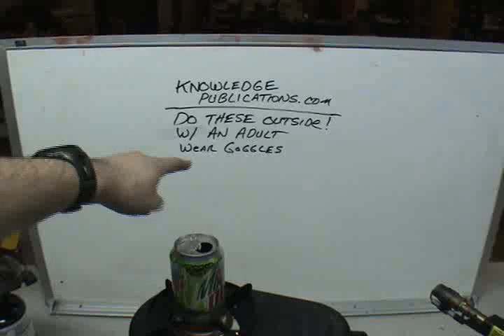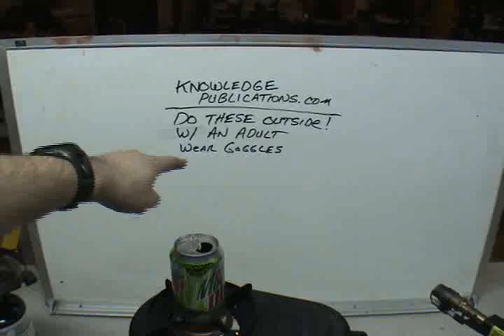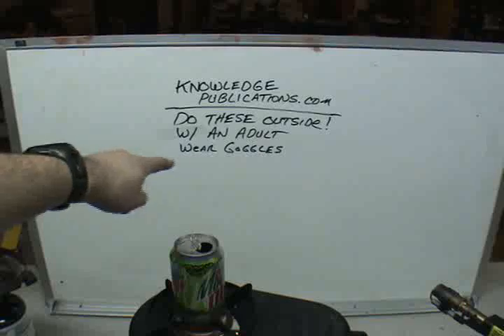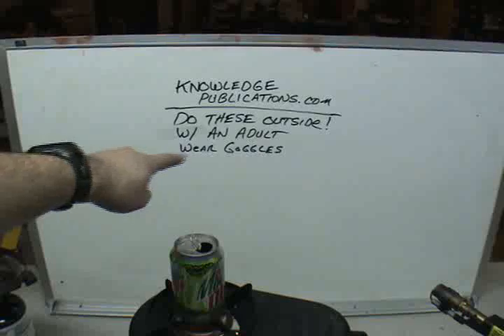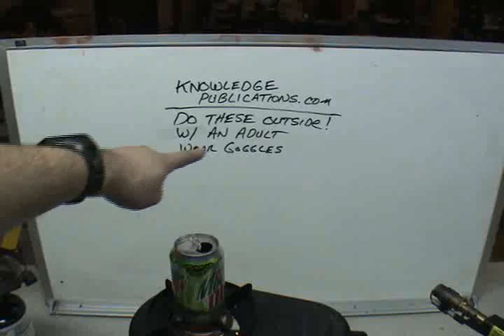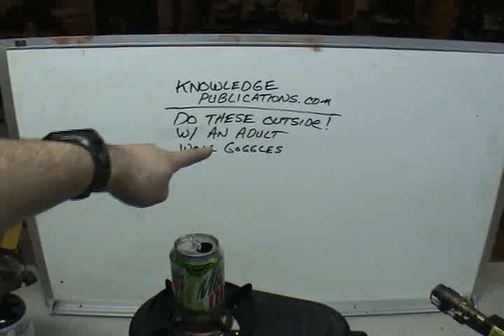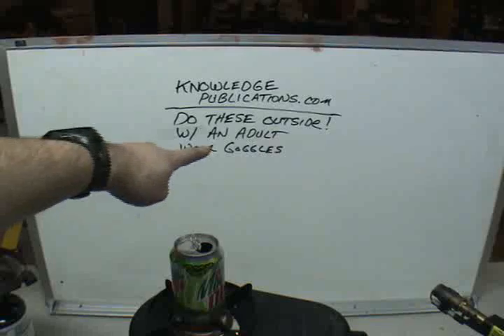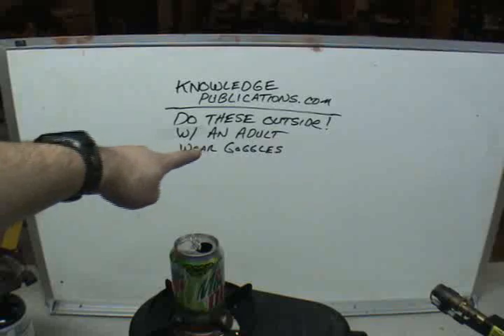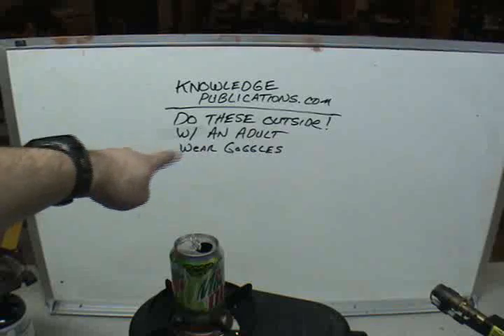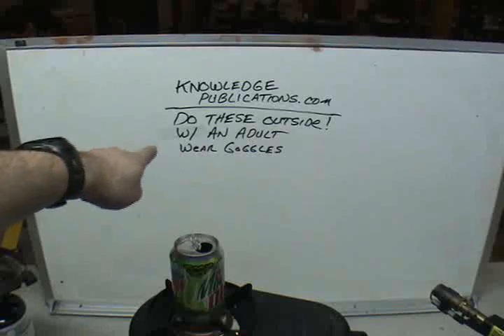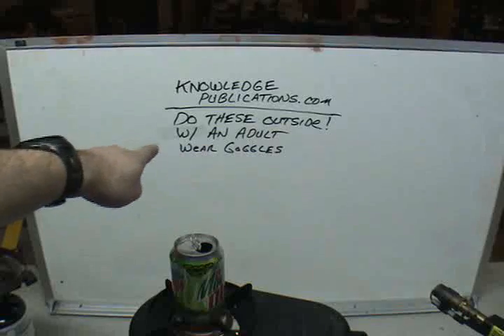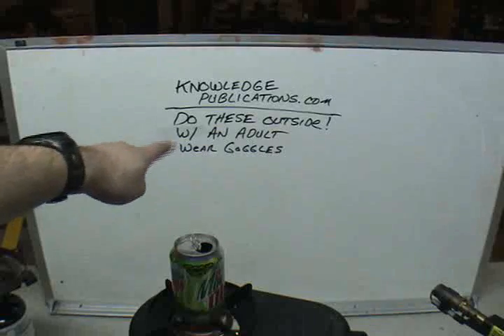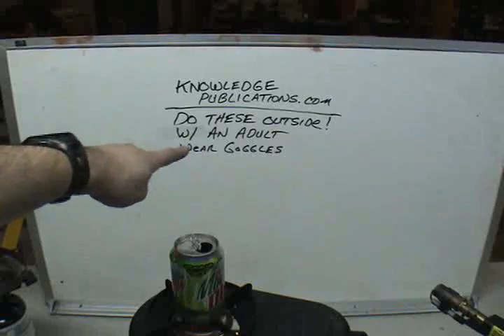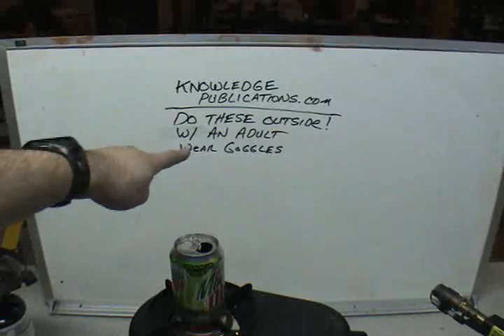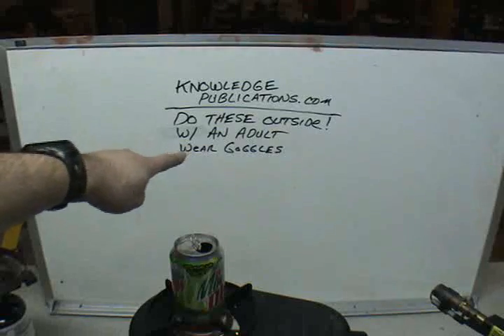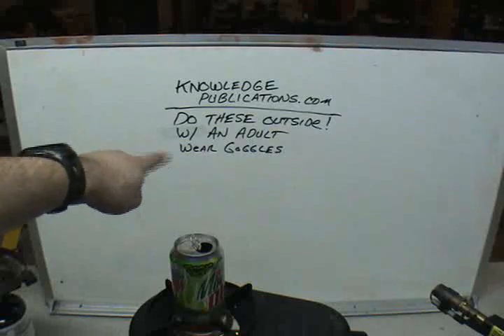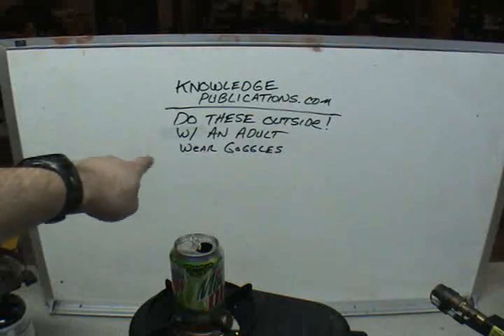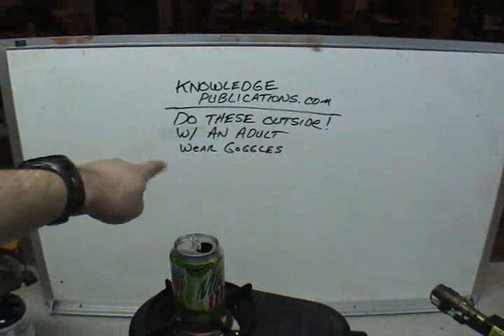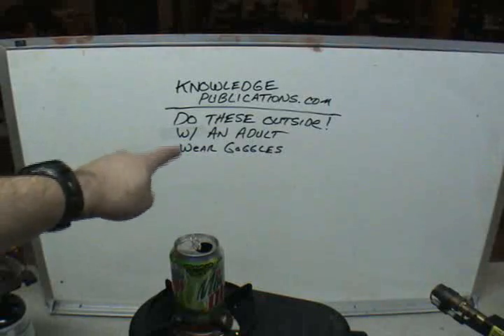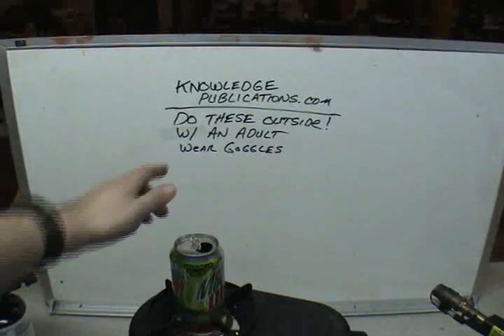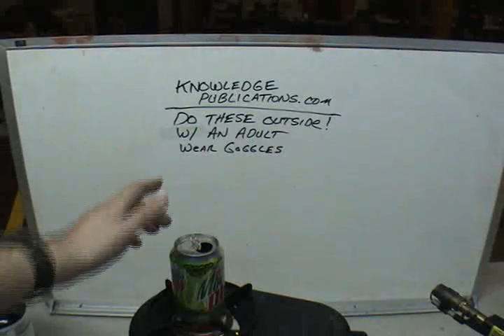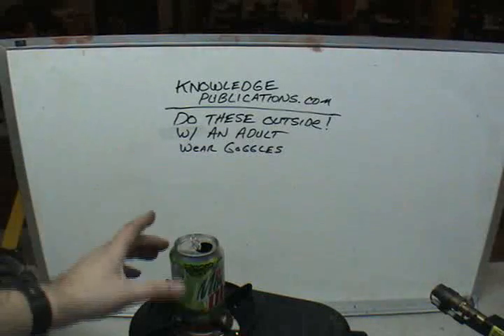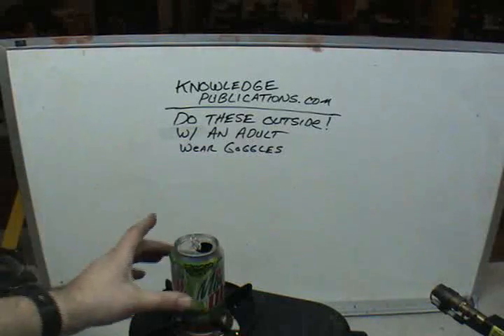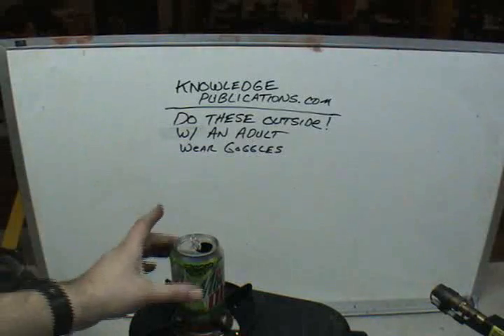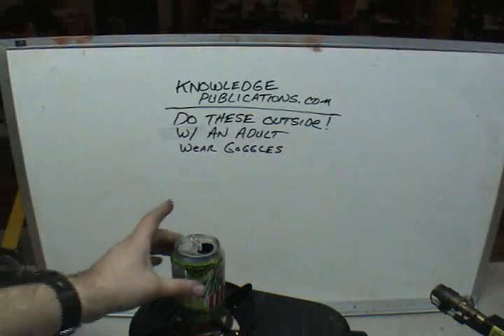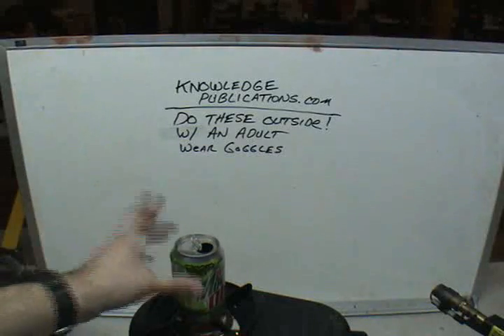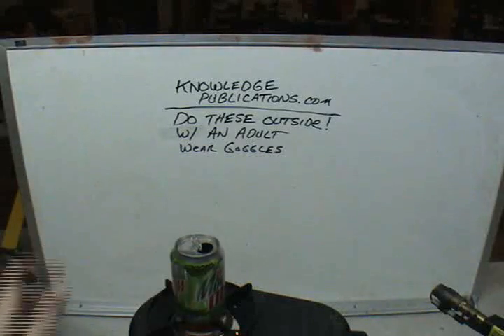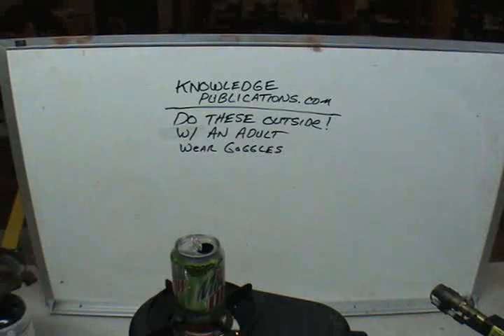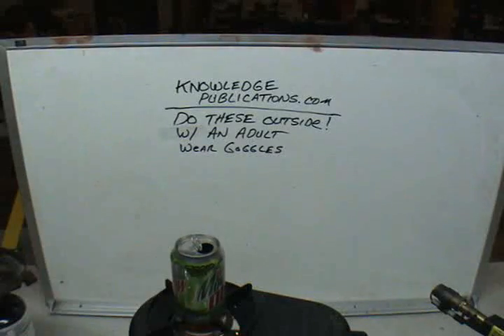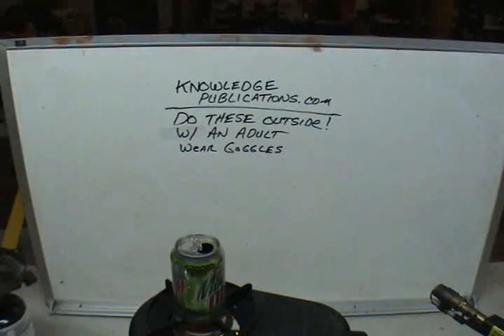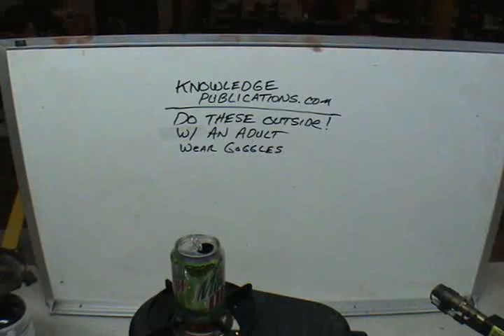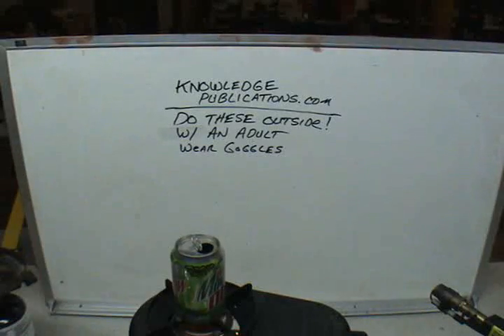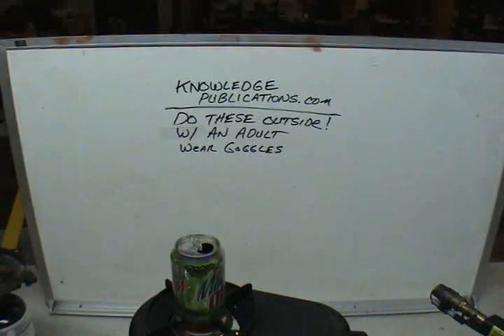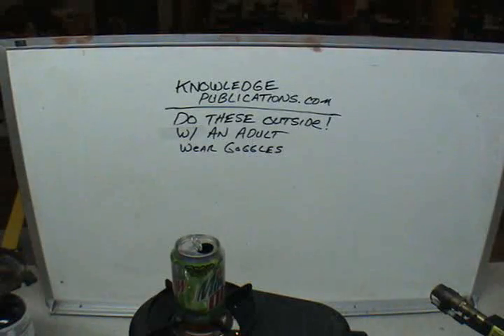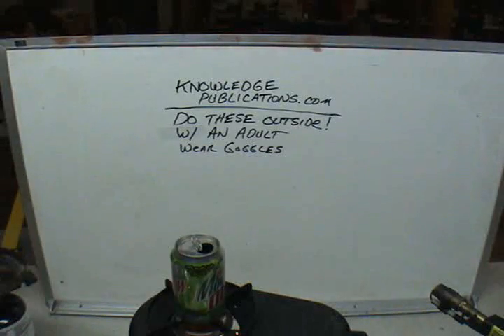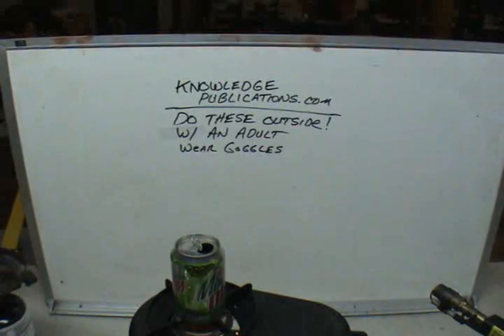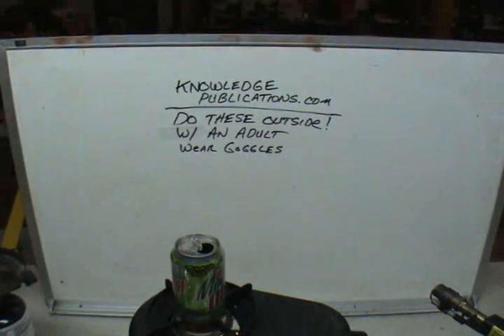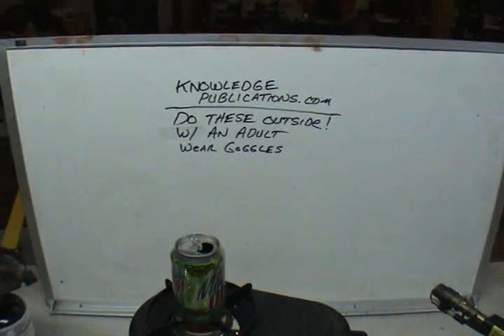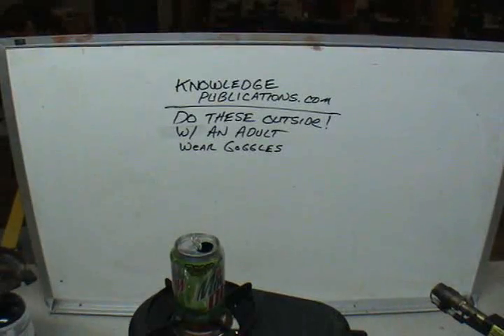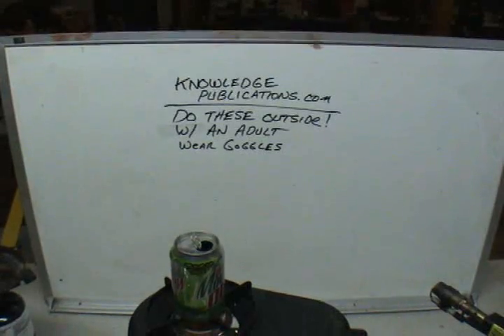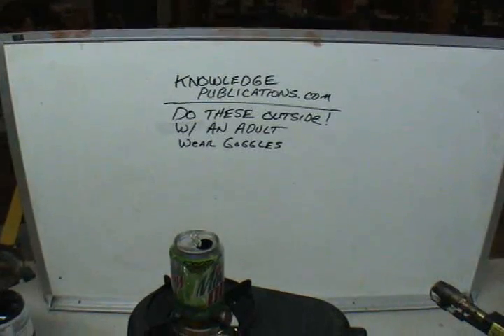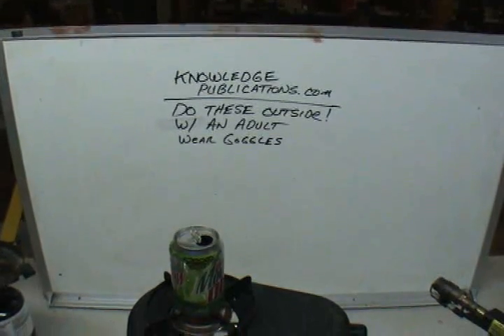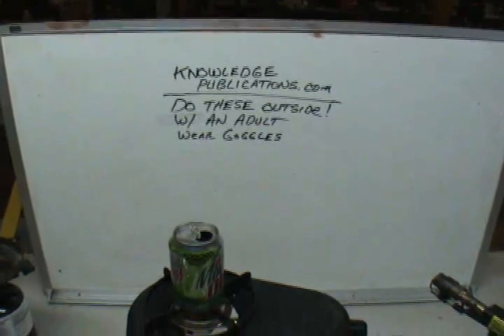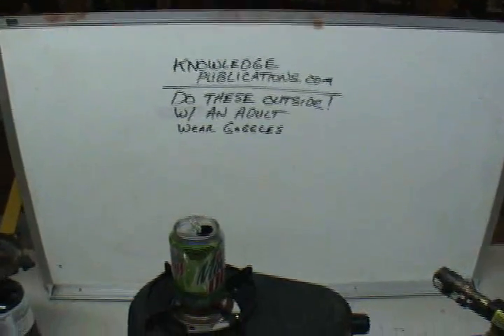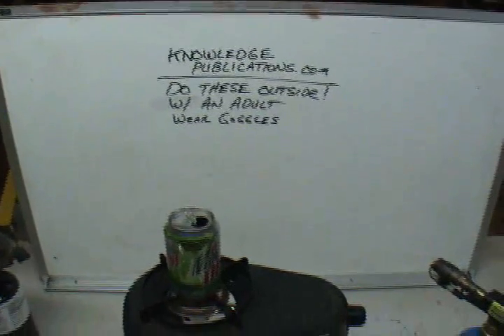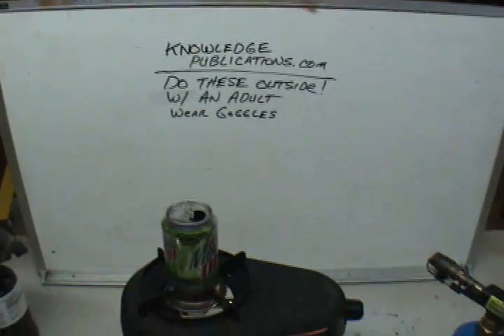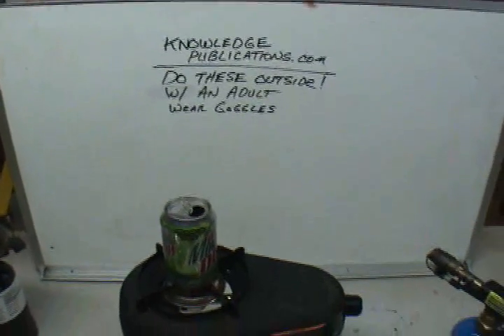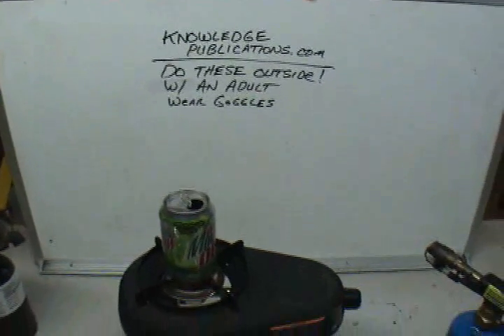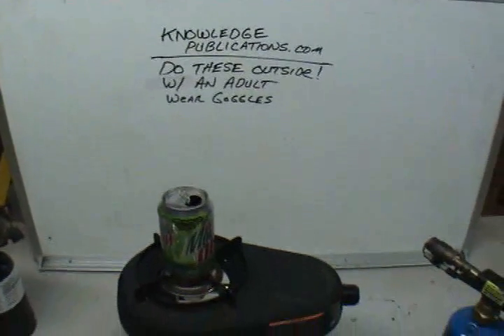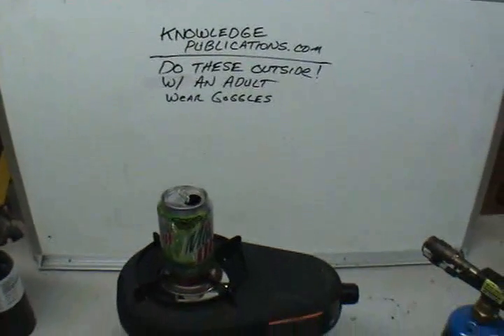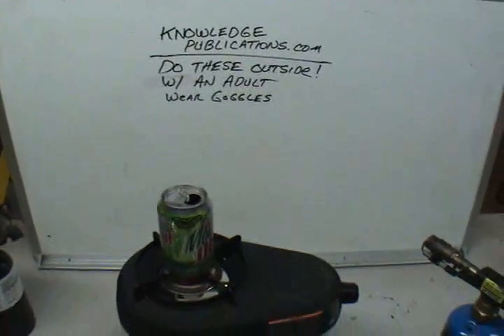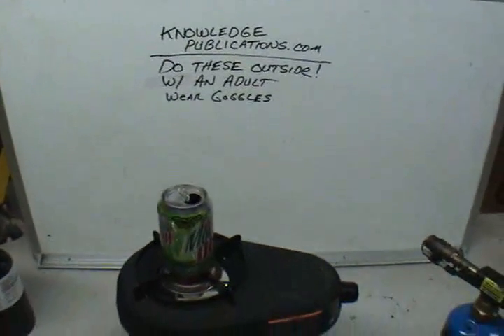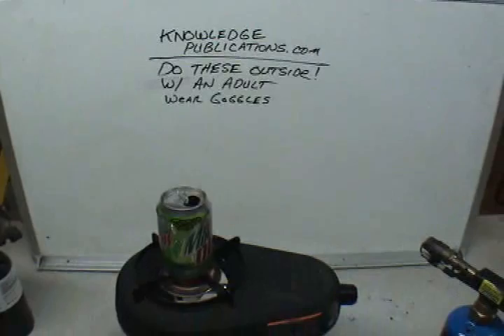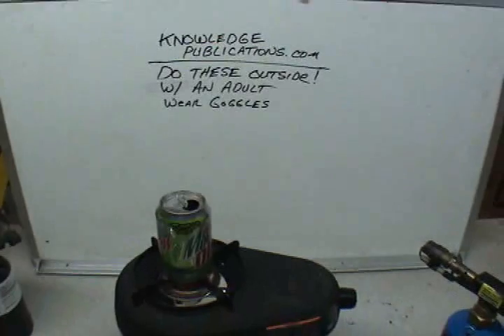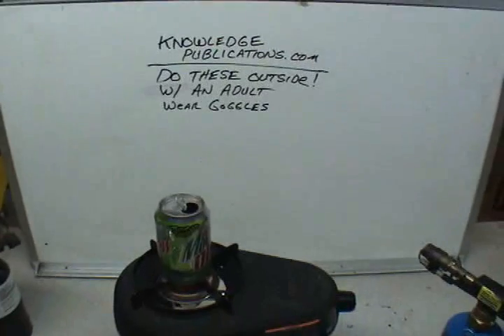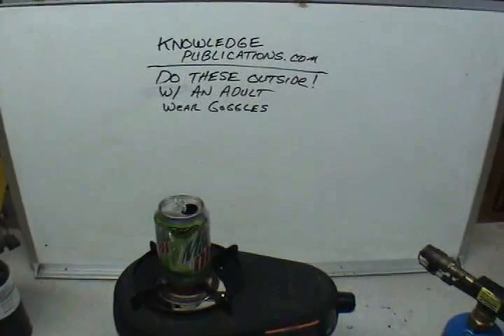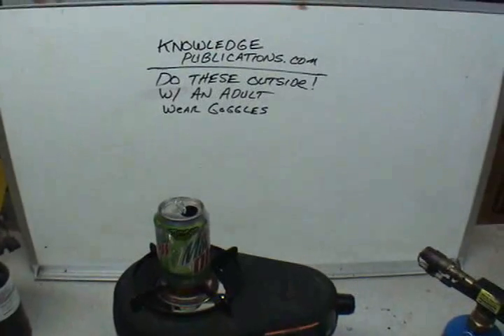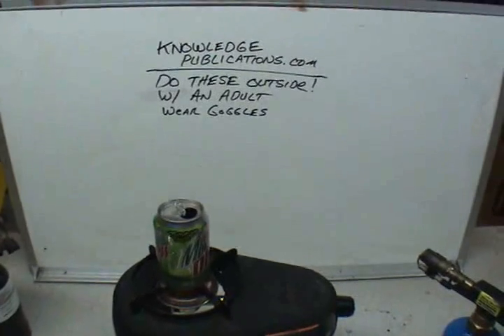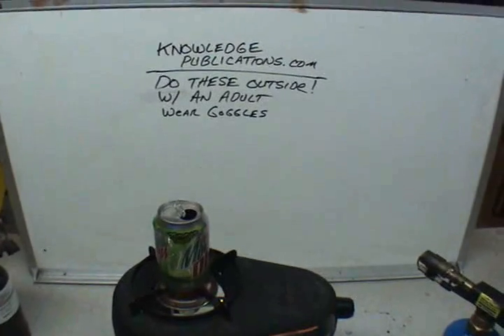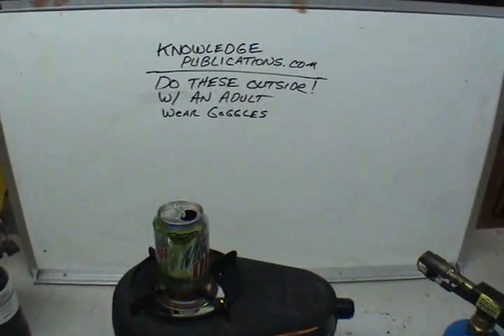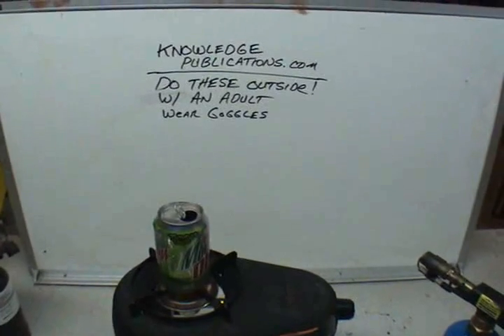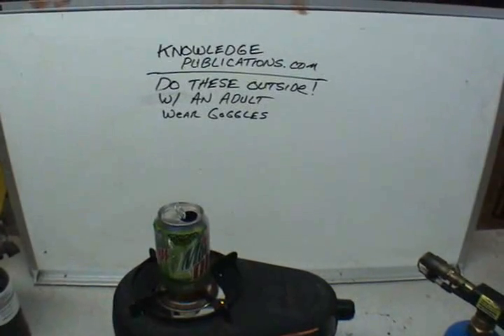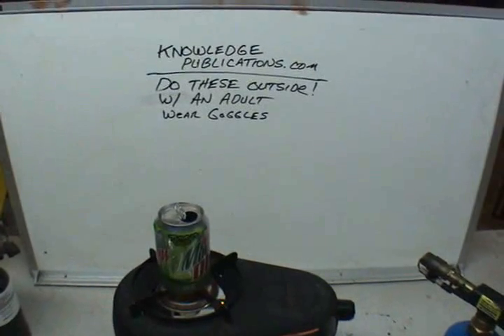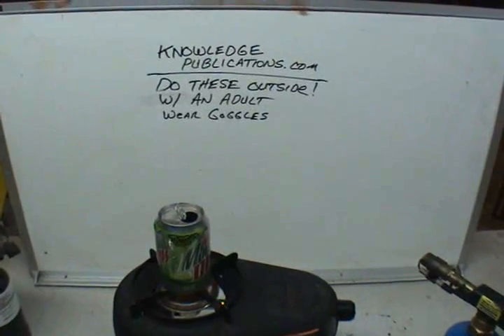Do this outside, with an adult, wear goggles, wear gloves, wear a spacesuit, wear everything.